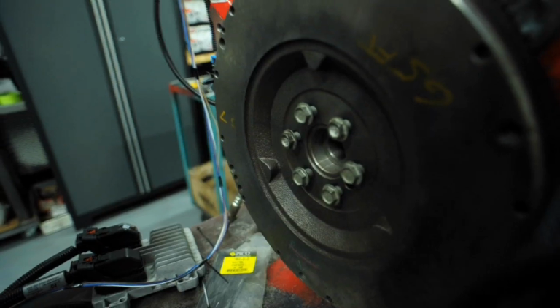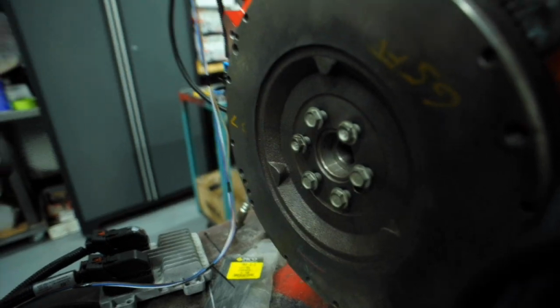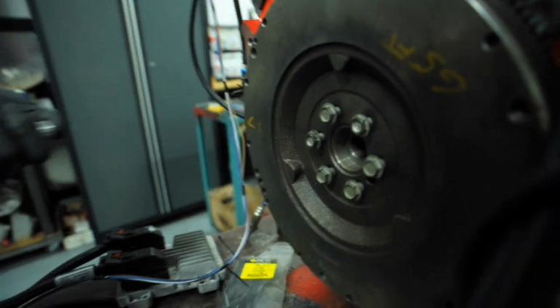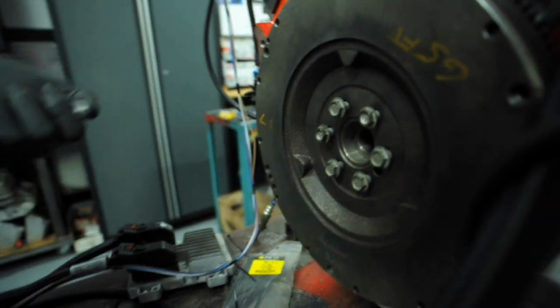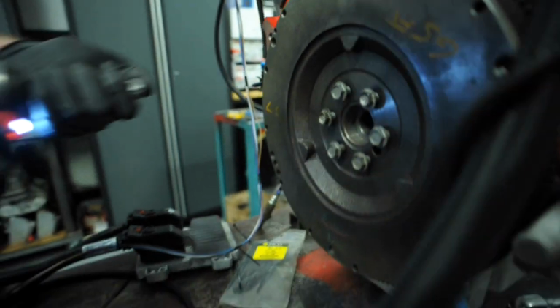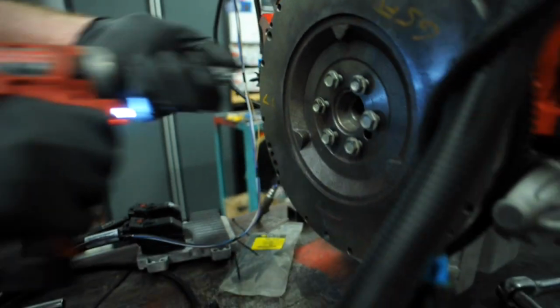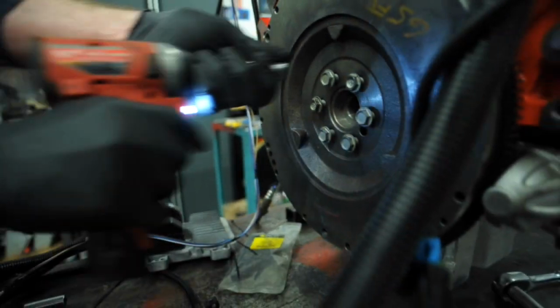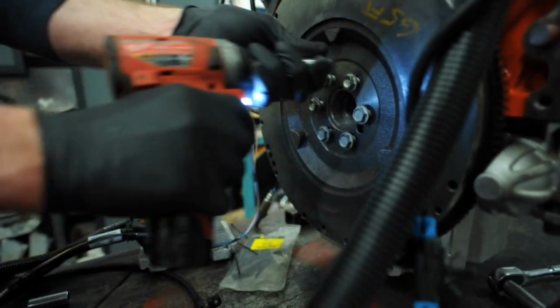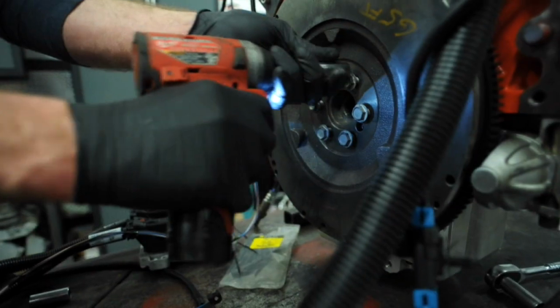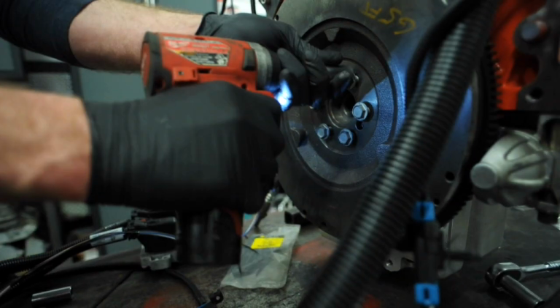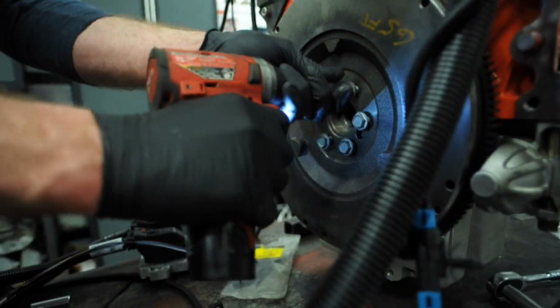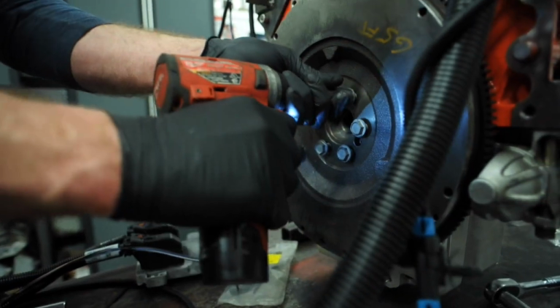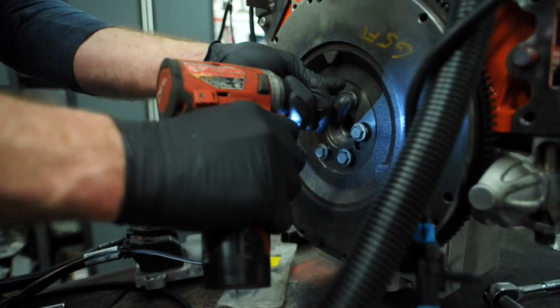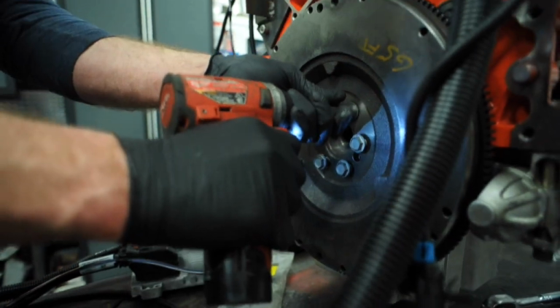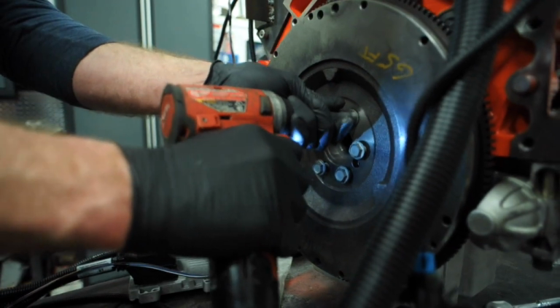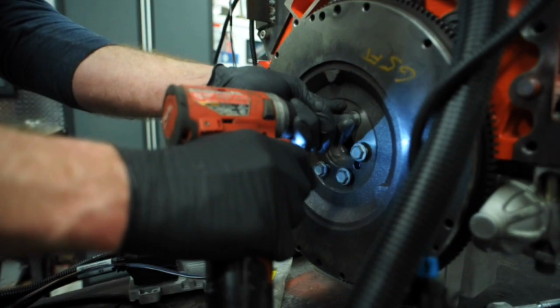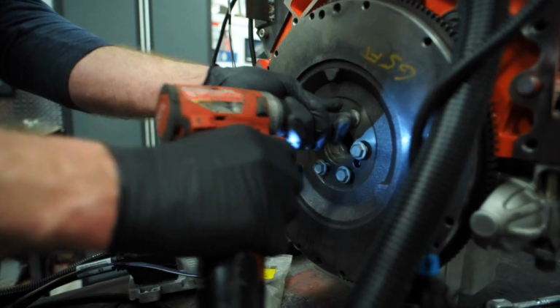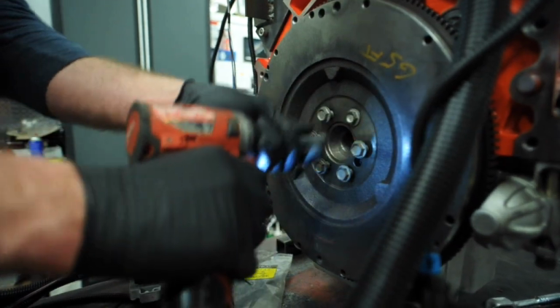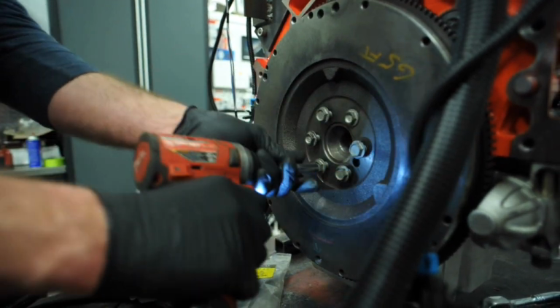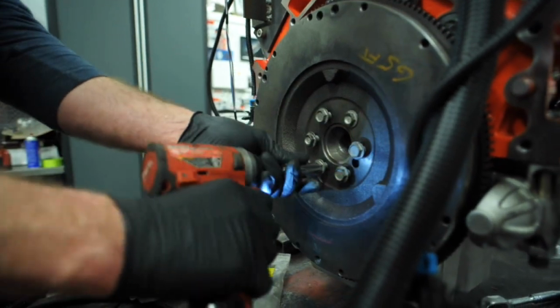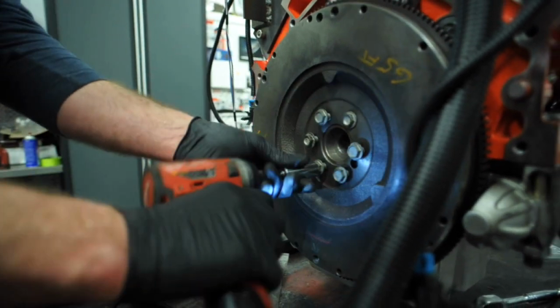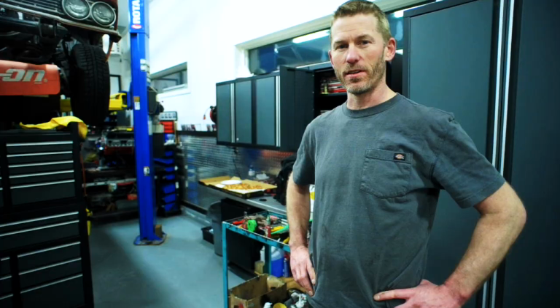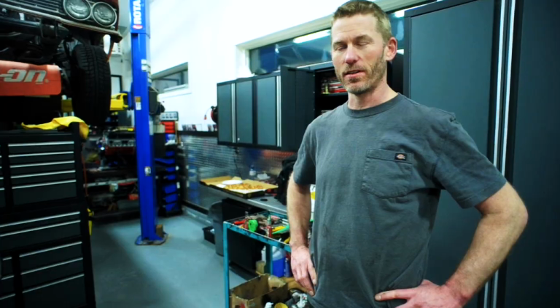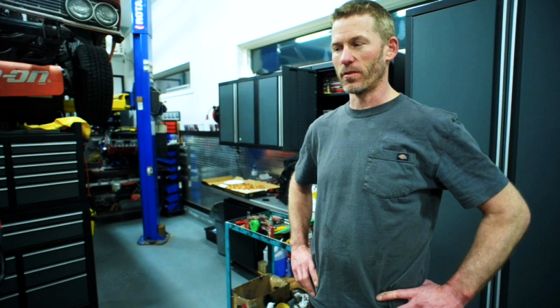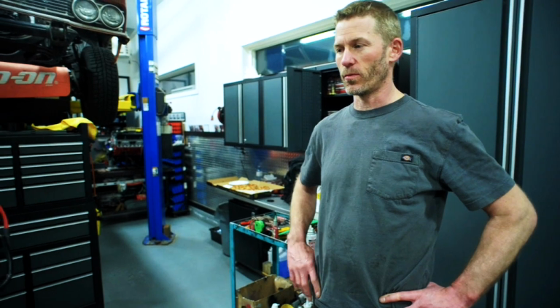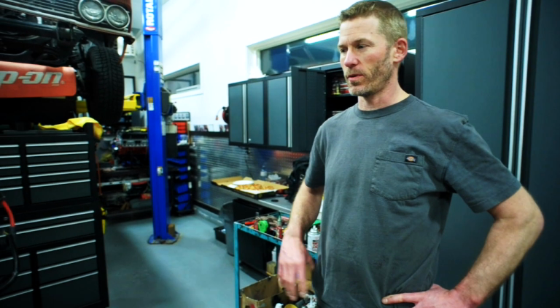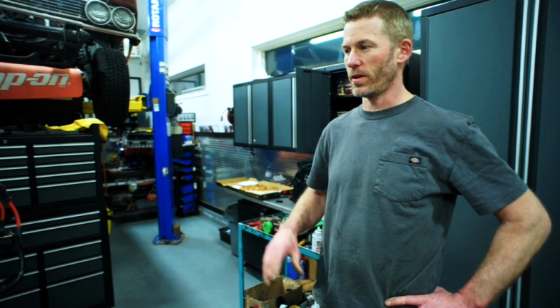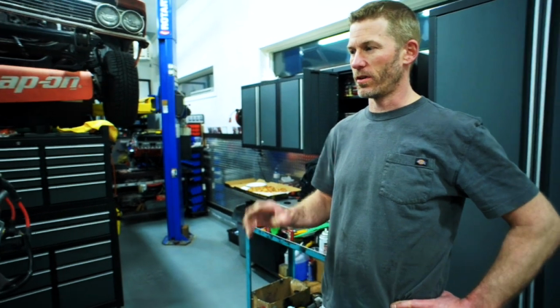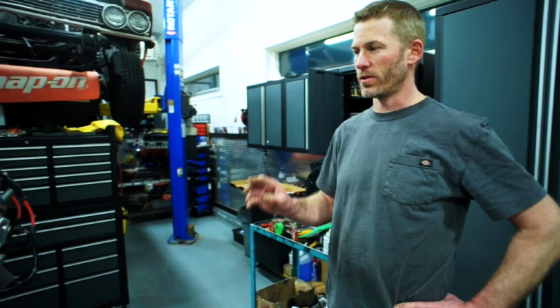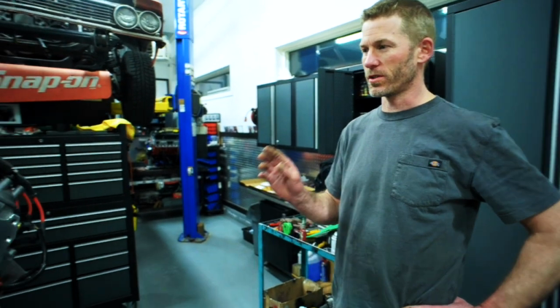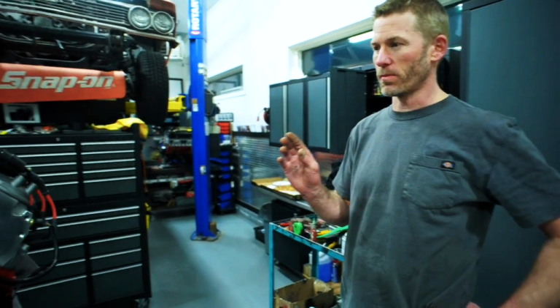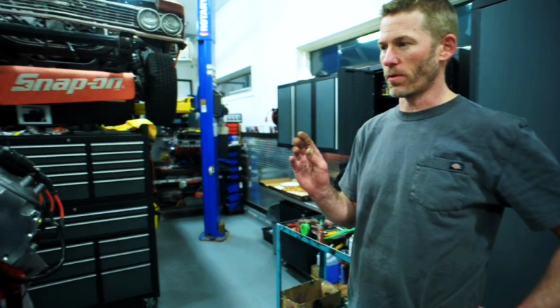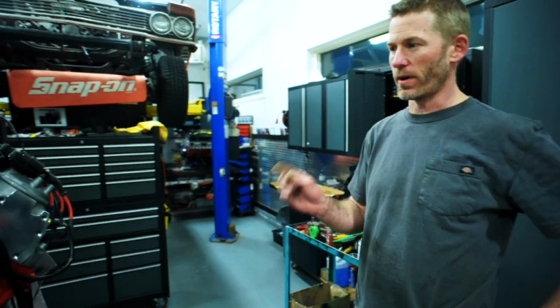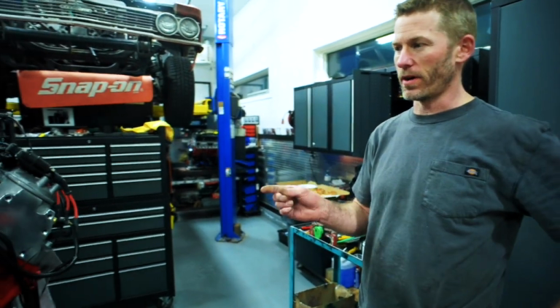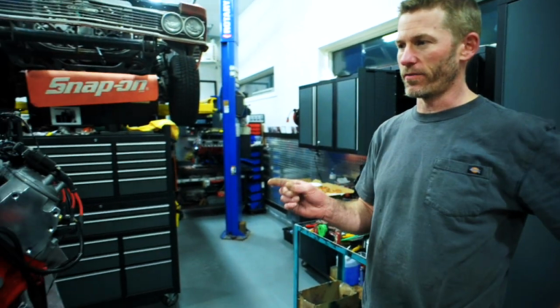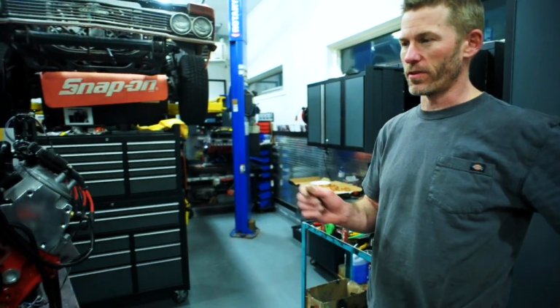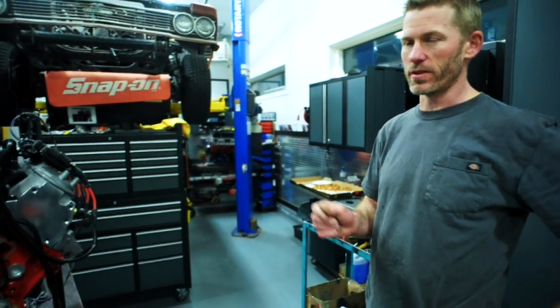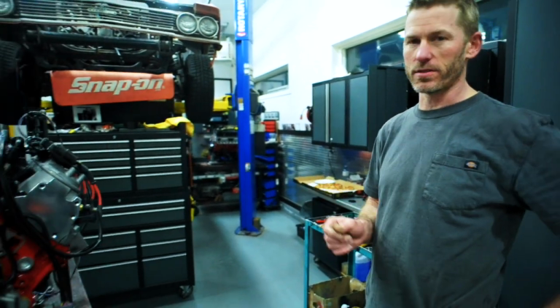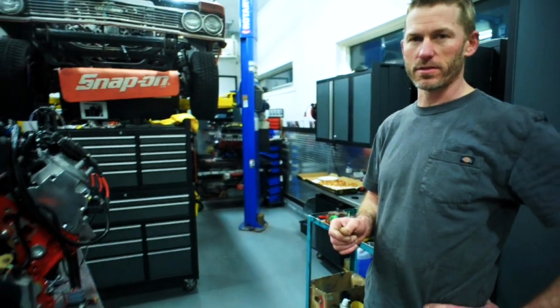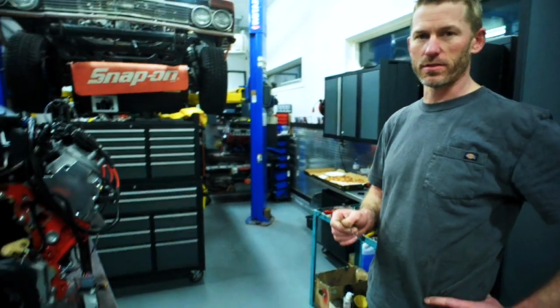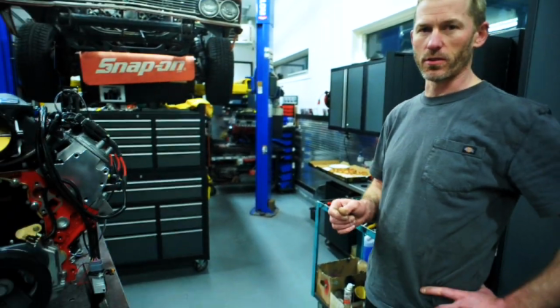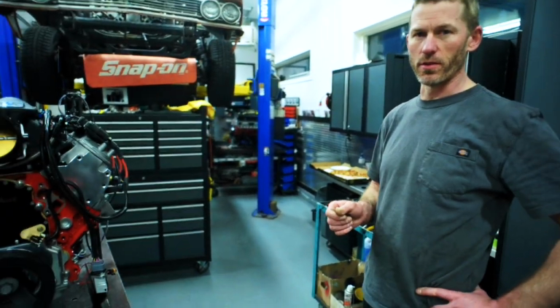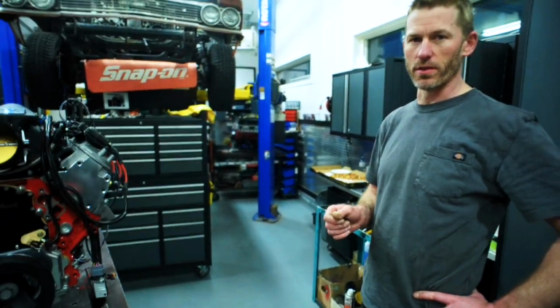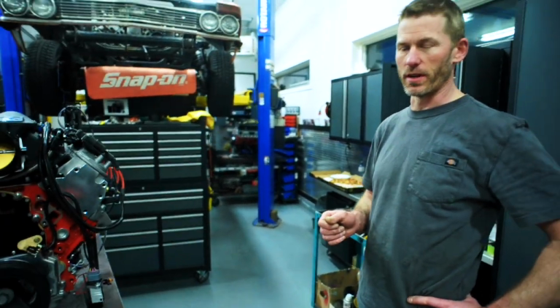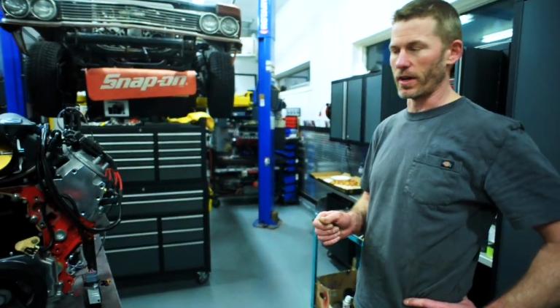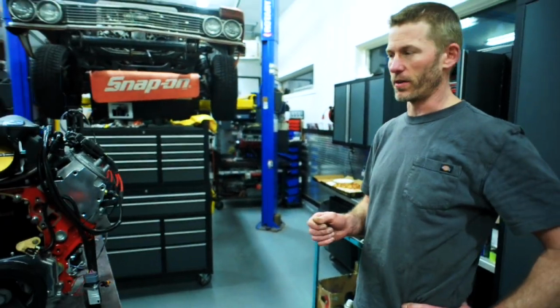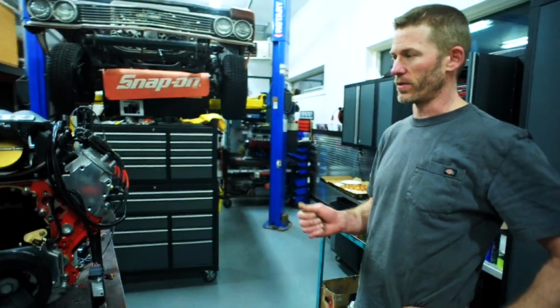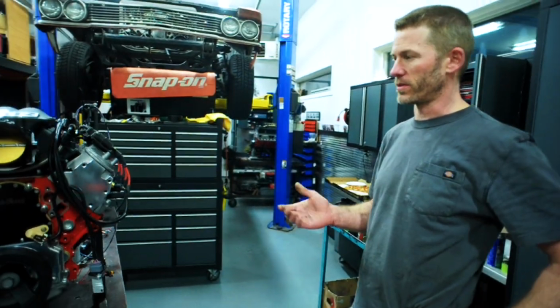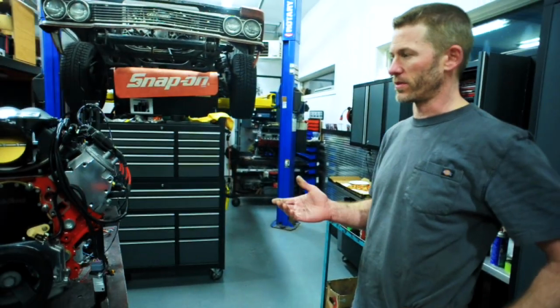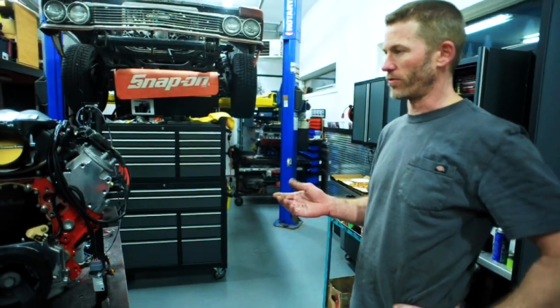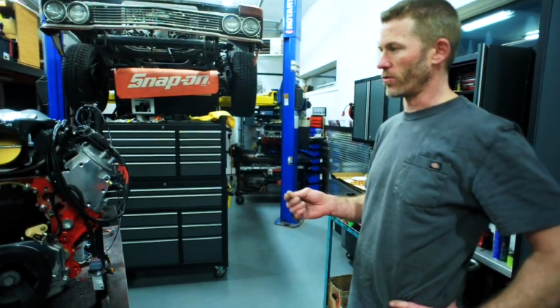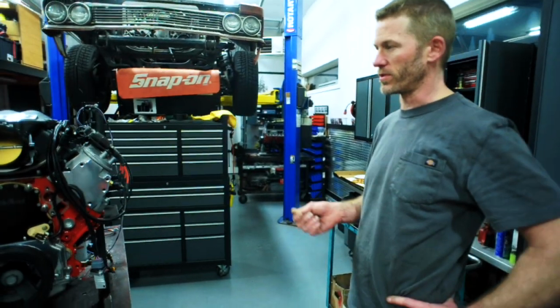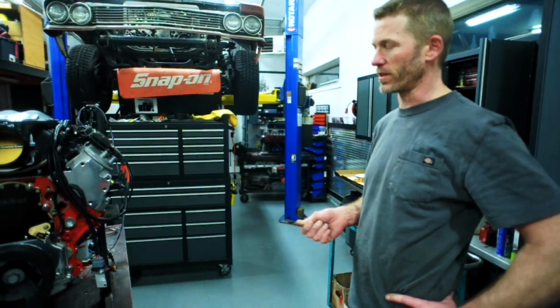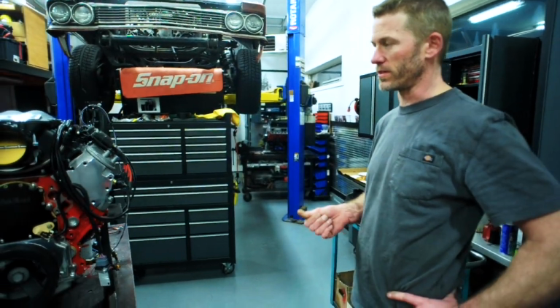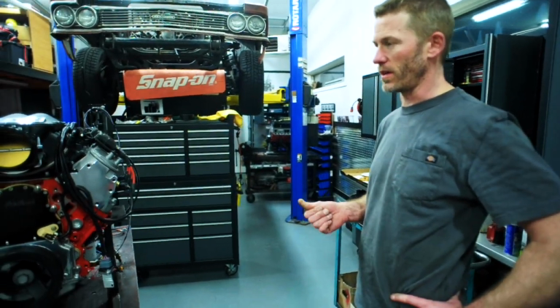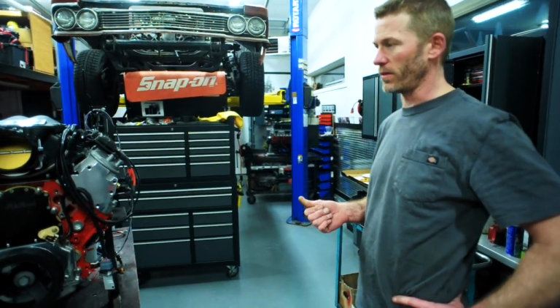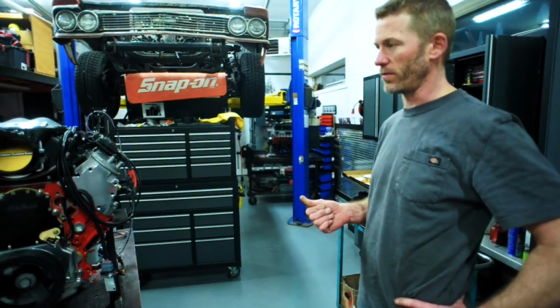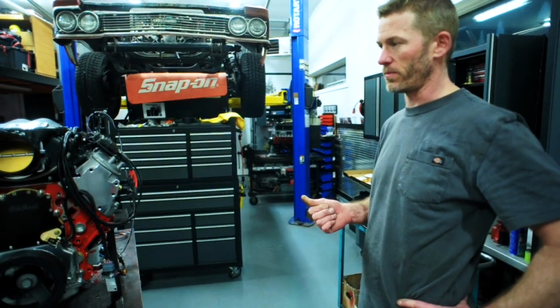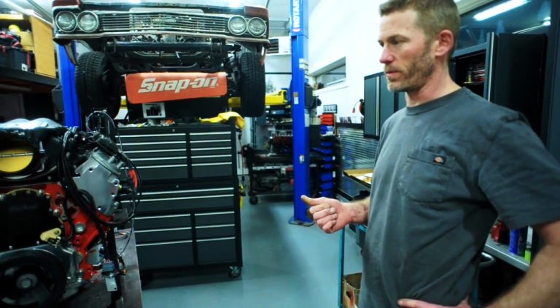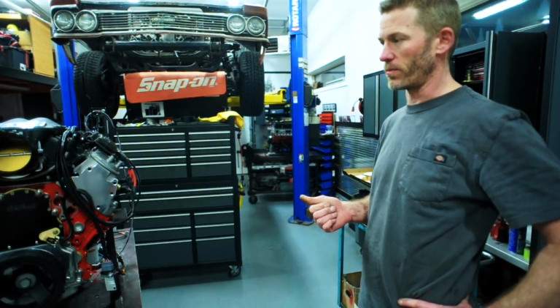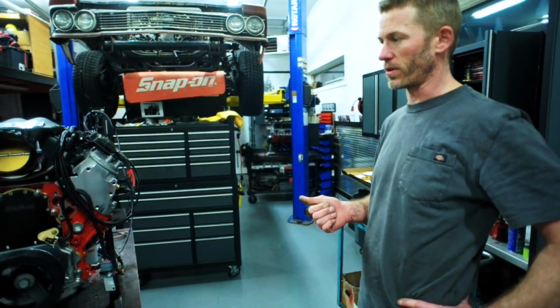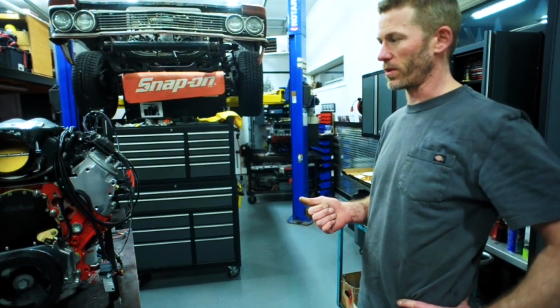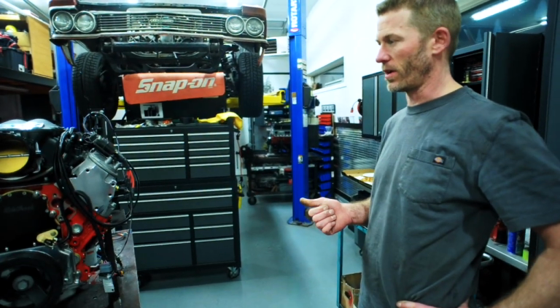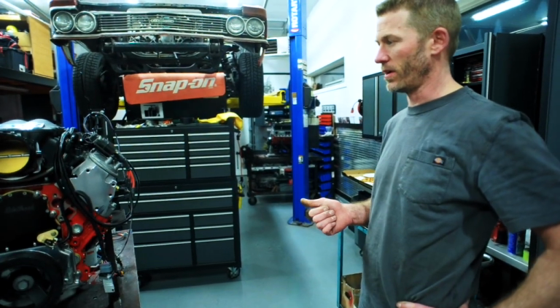Hey guys, Steven at Sea Performance here. We are just about ready for this to go on the dyno. This is the 468 we've been working on.